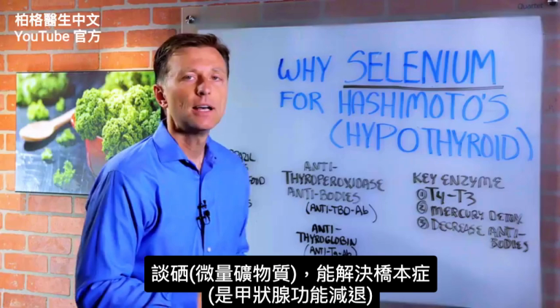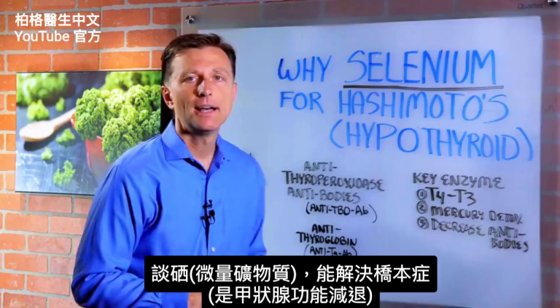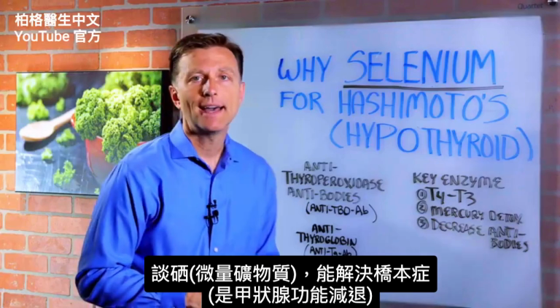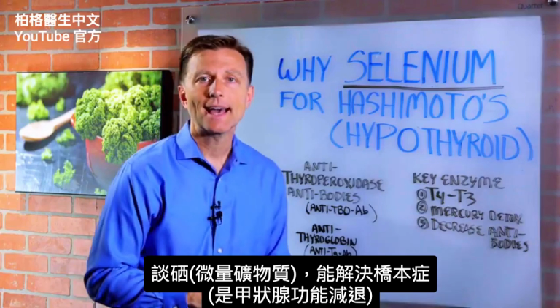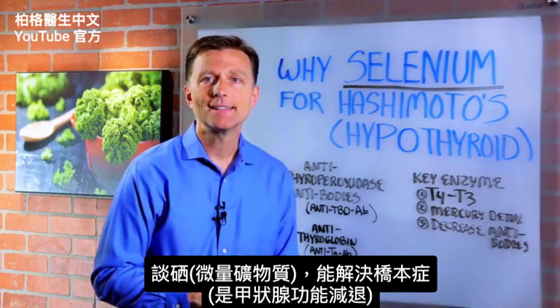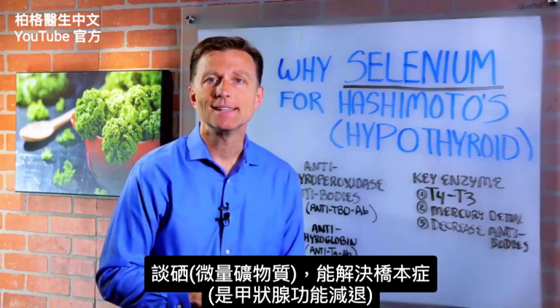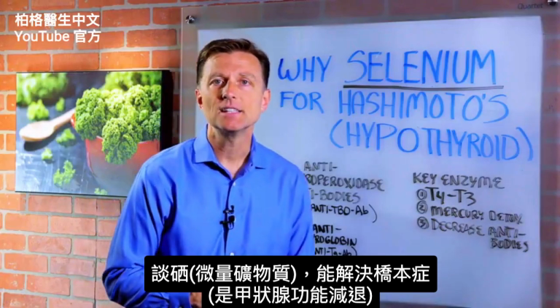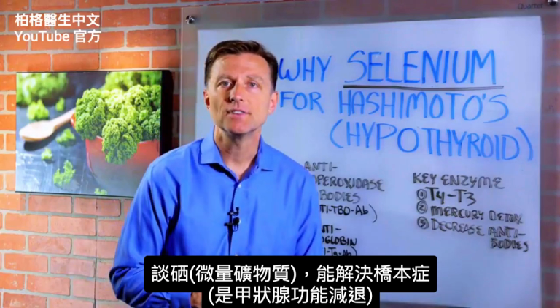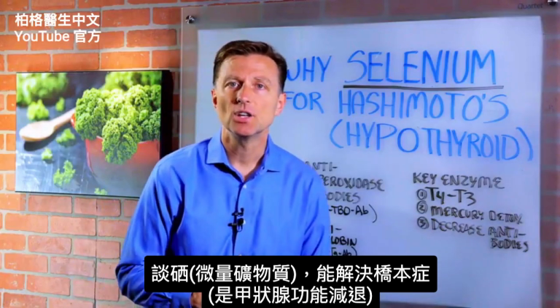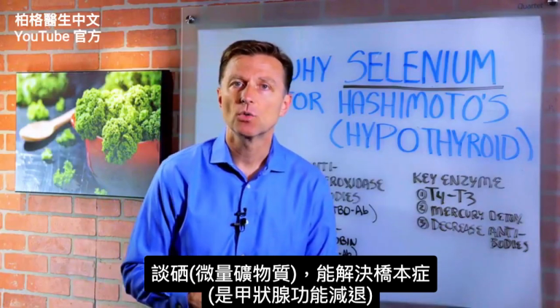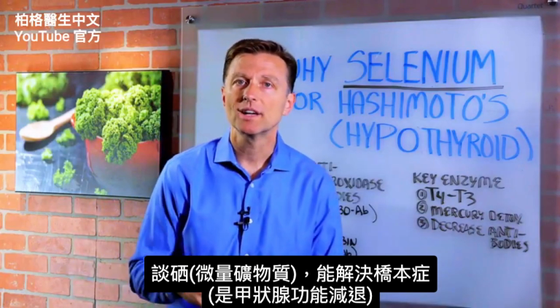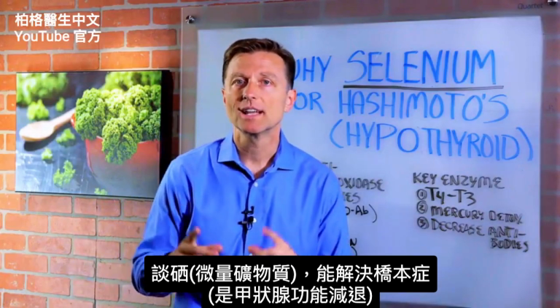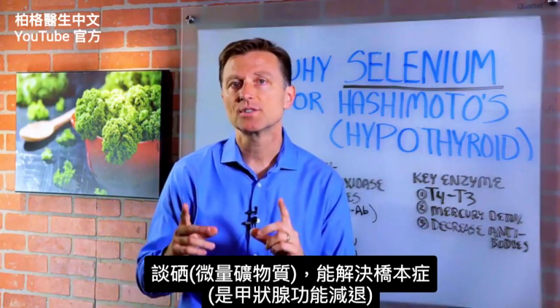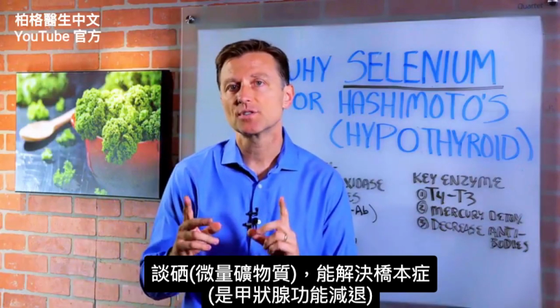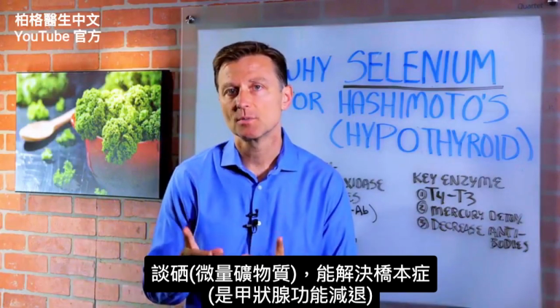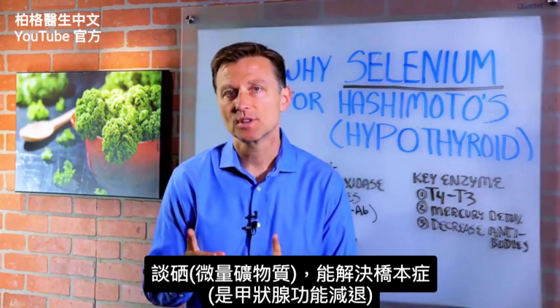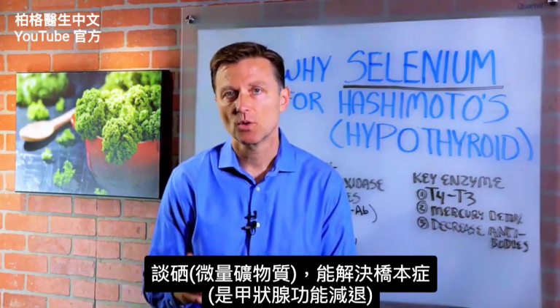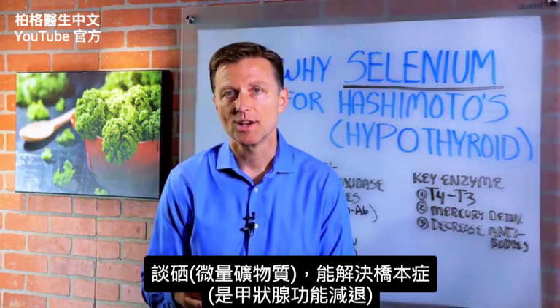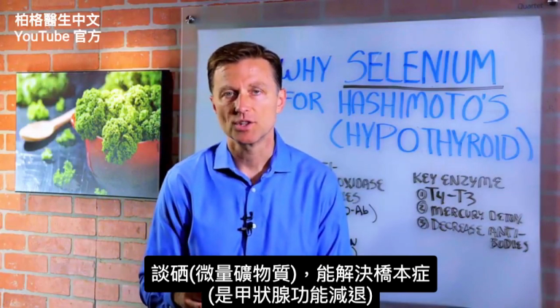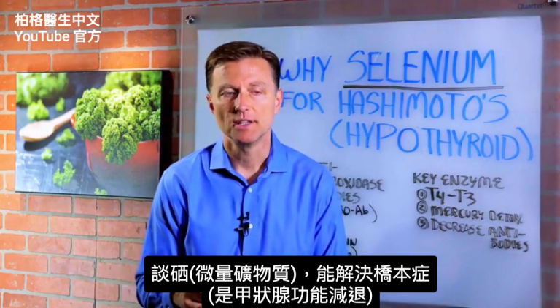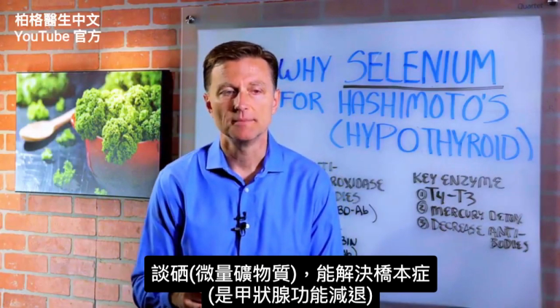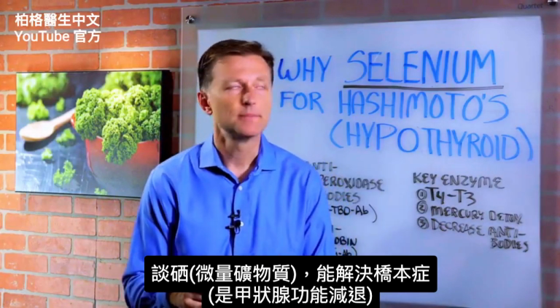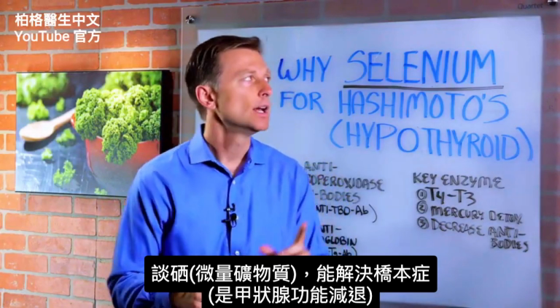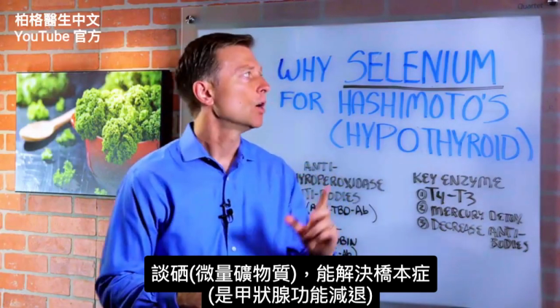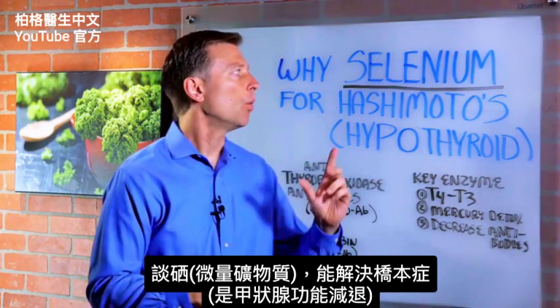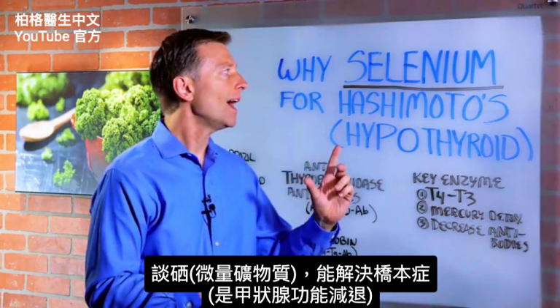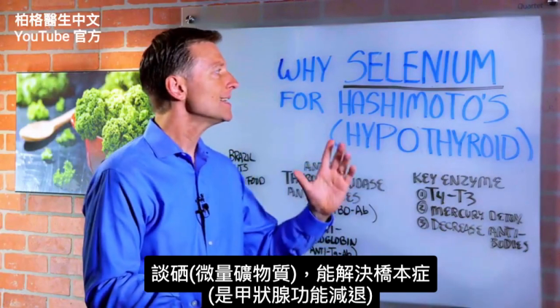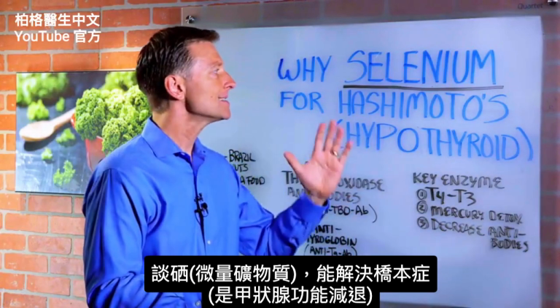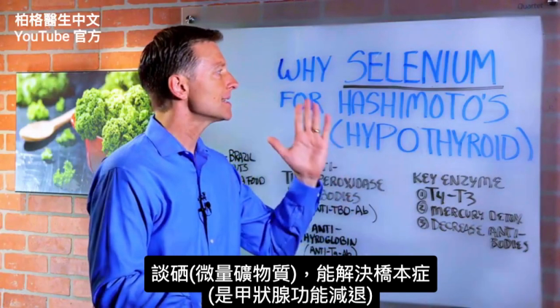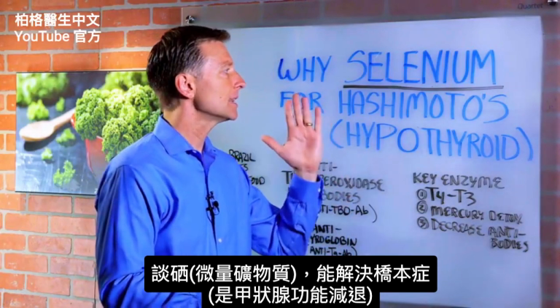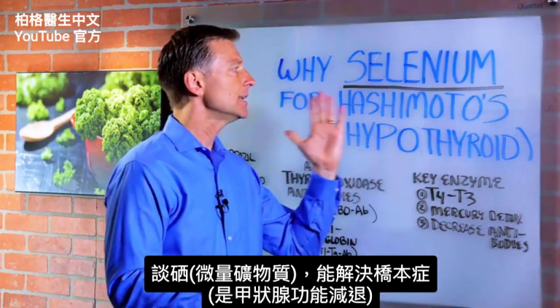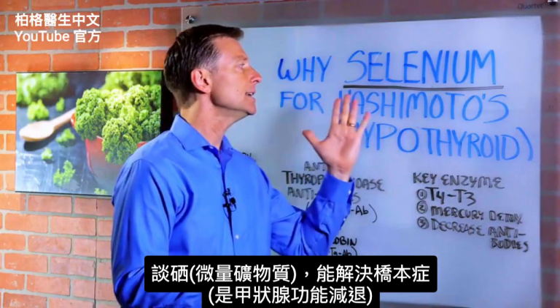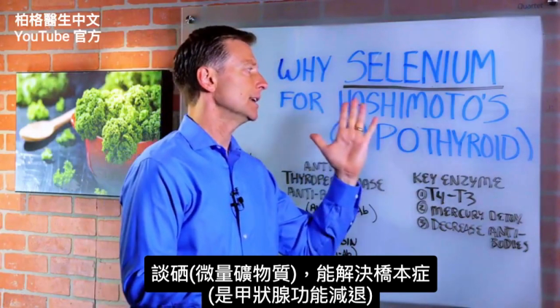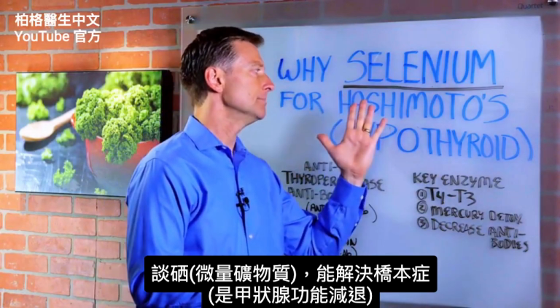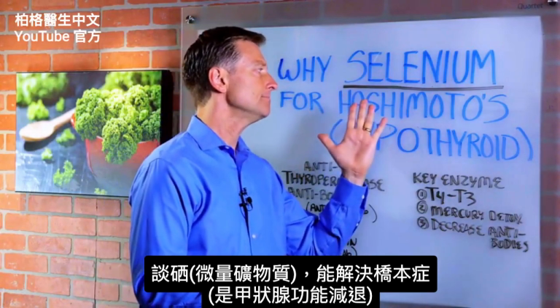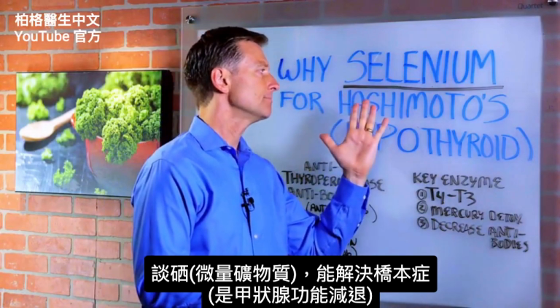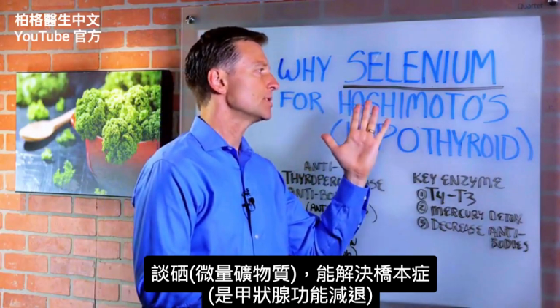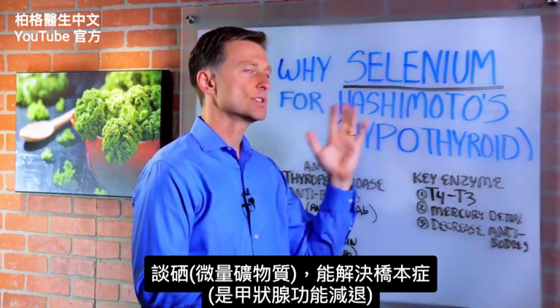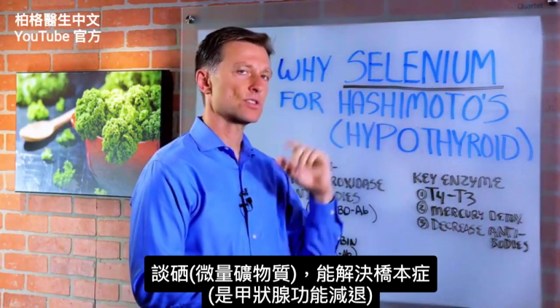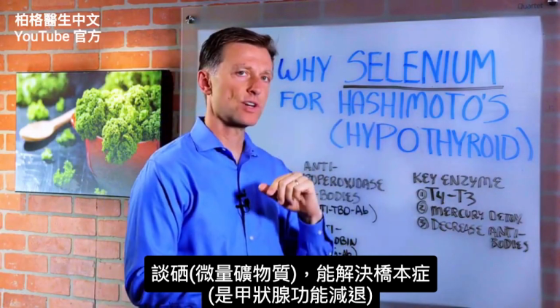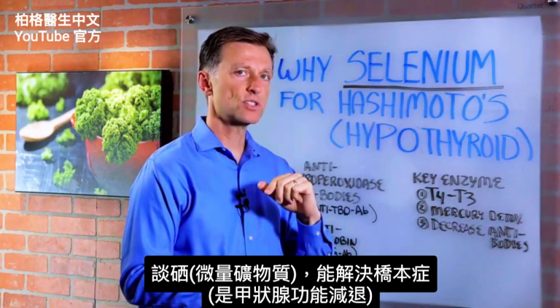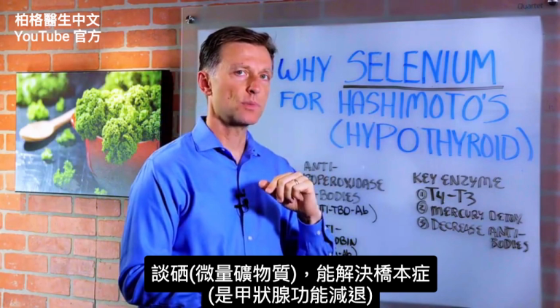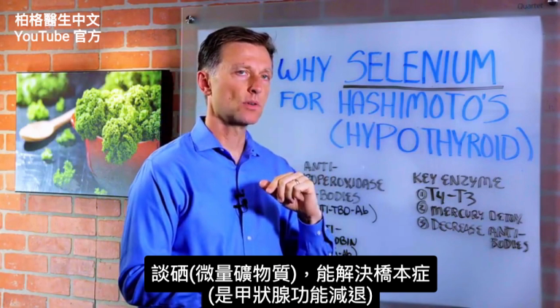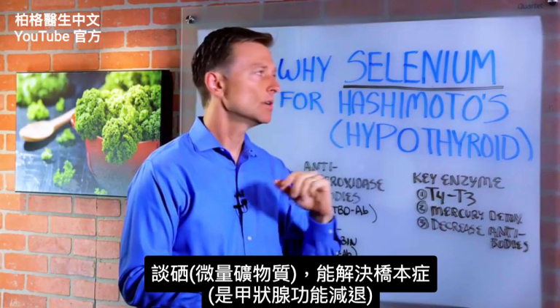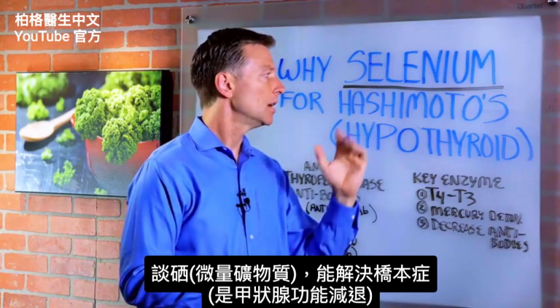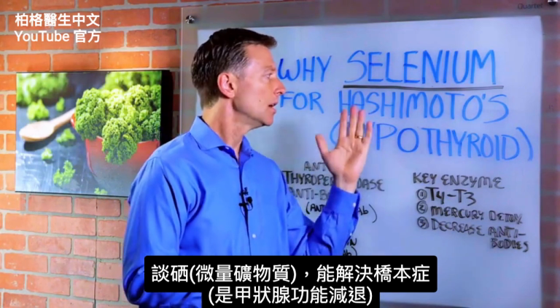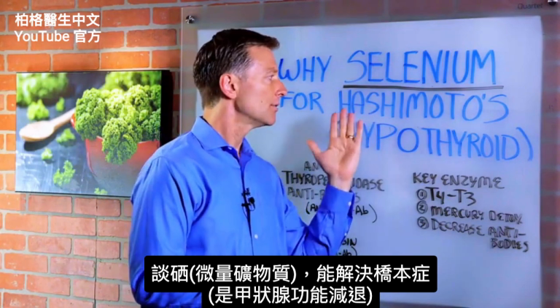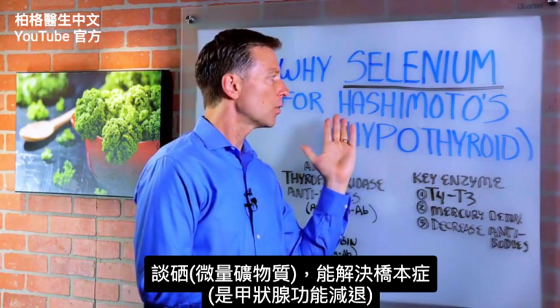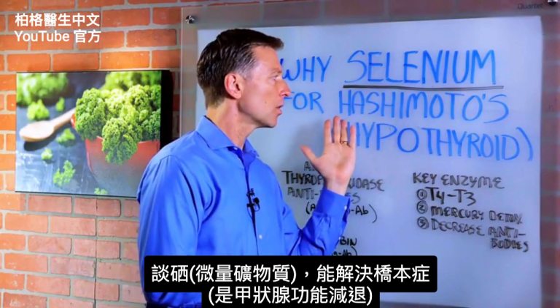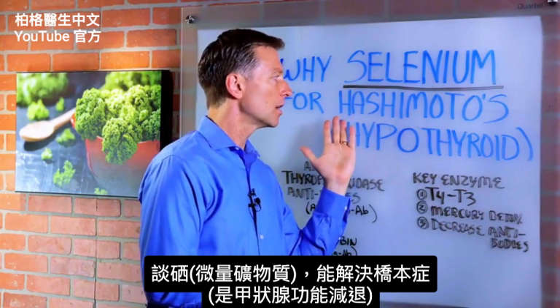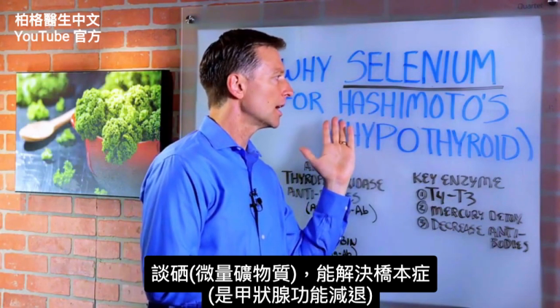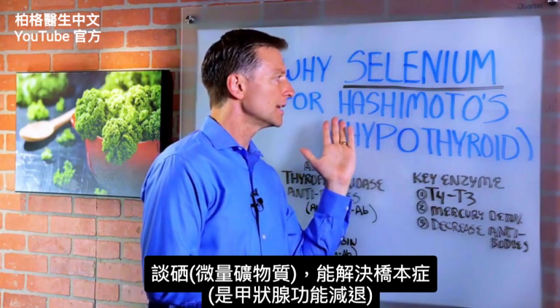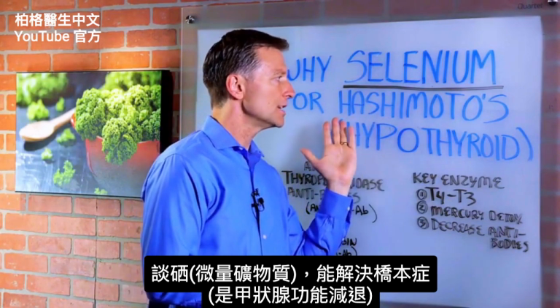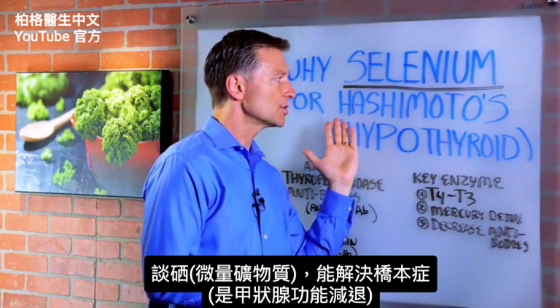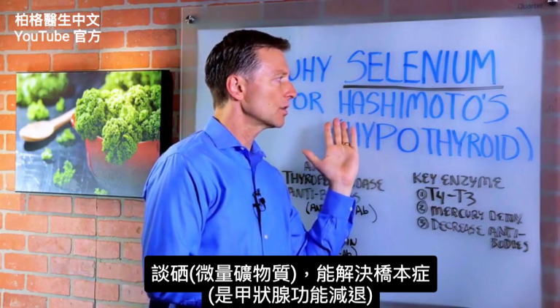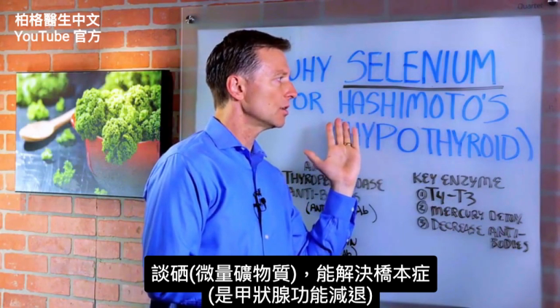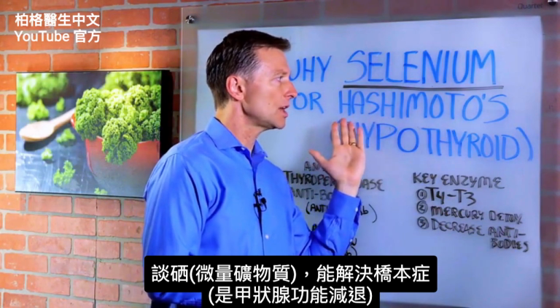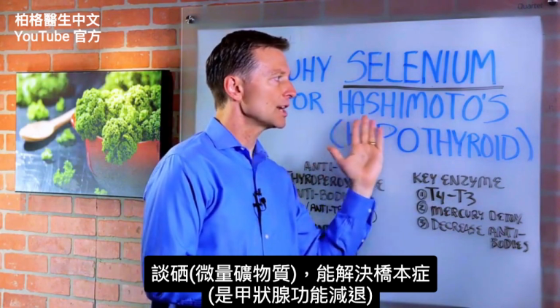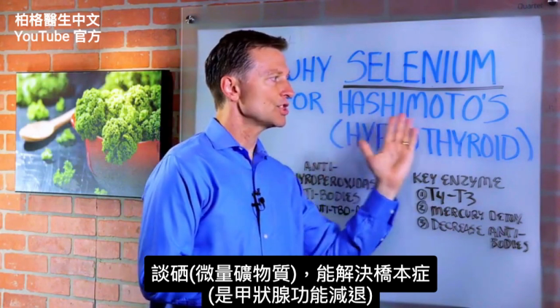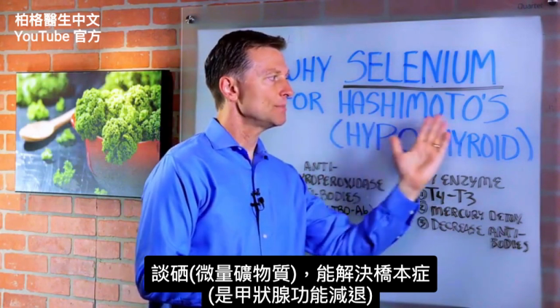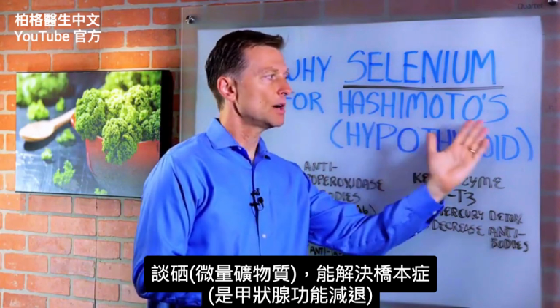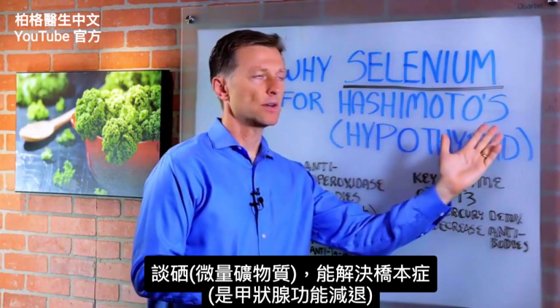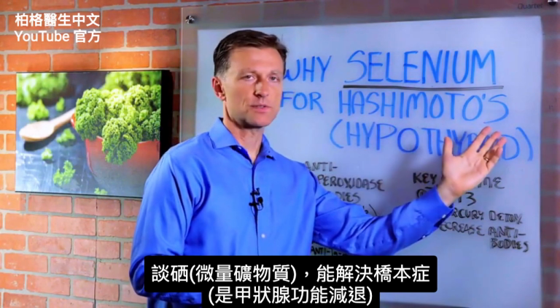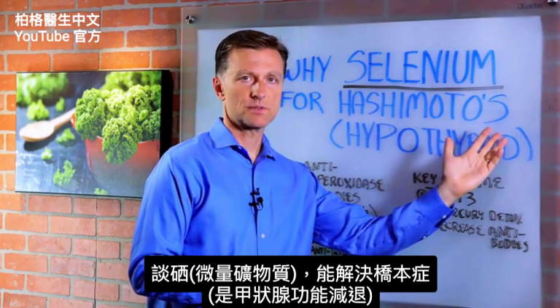Hey guys, in this video we're going to answer someone's question: why selenium, which is a trace mineral, for a condition called Hashimoto's?